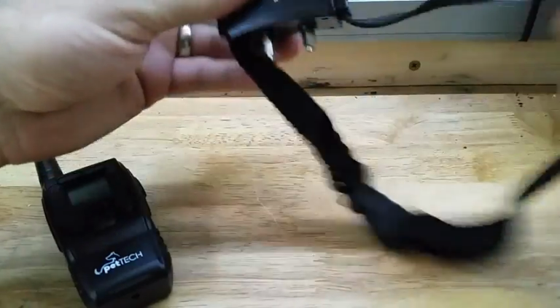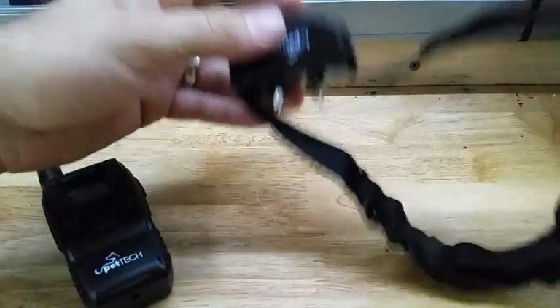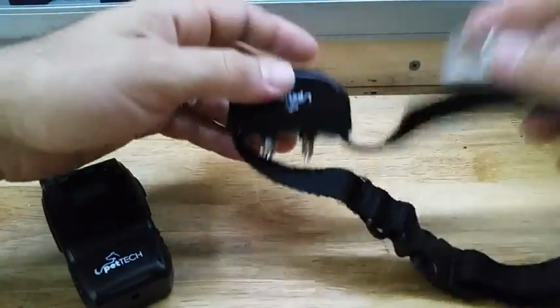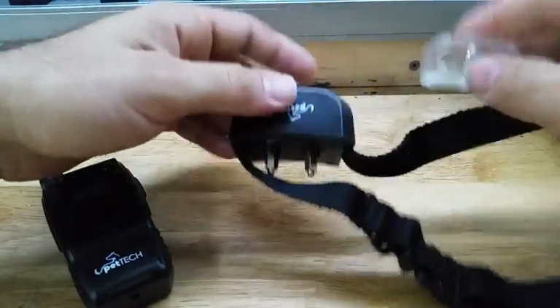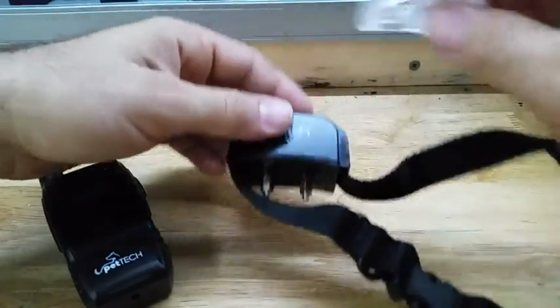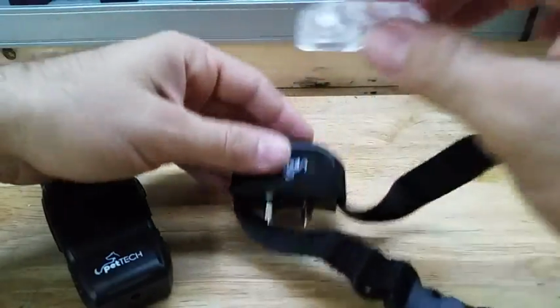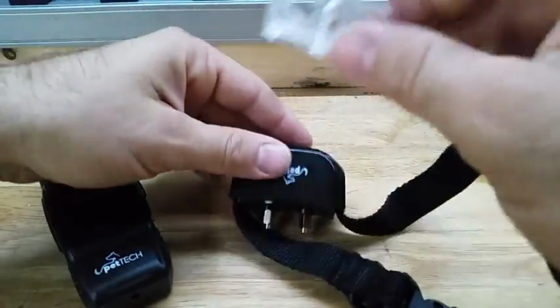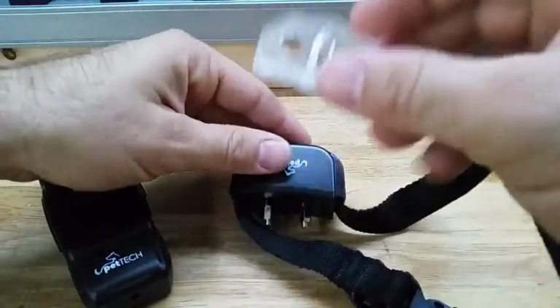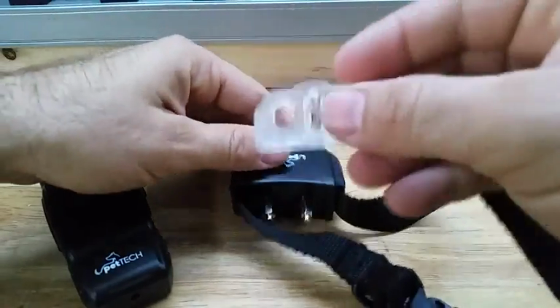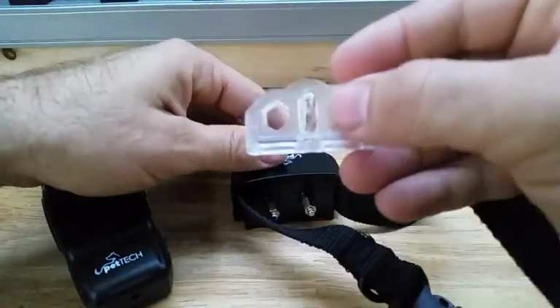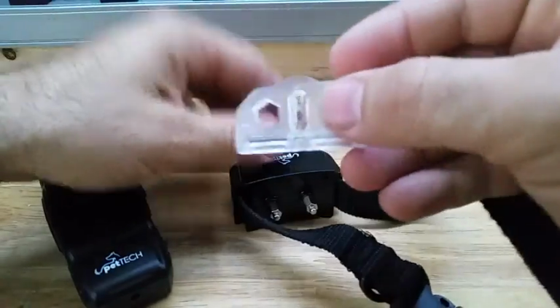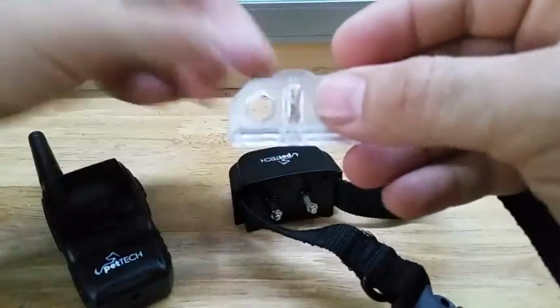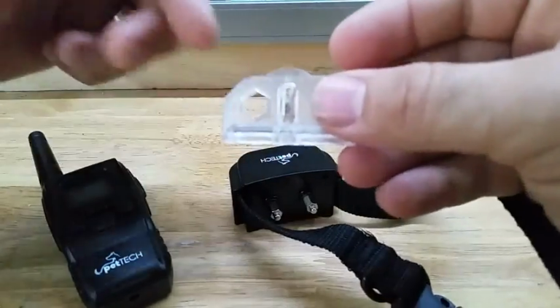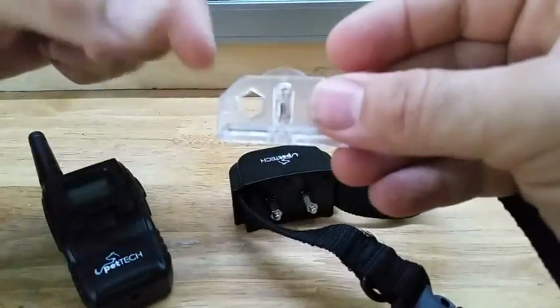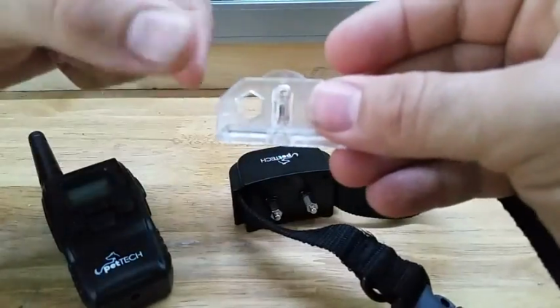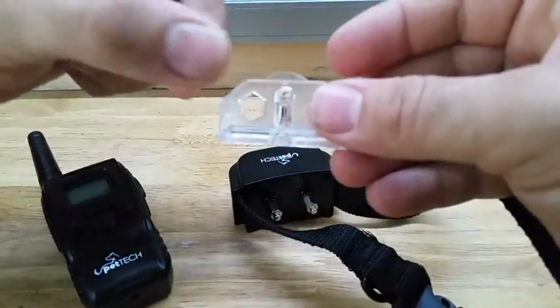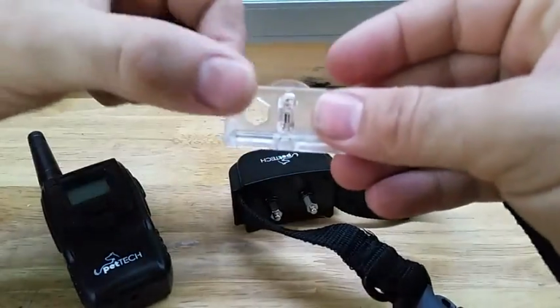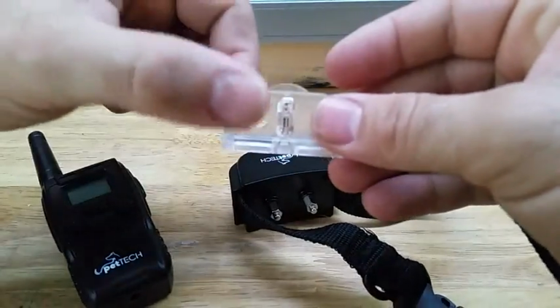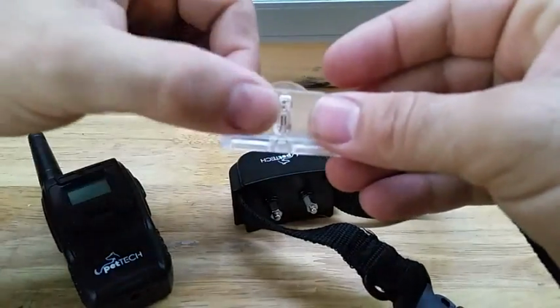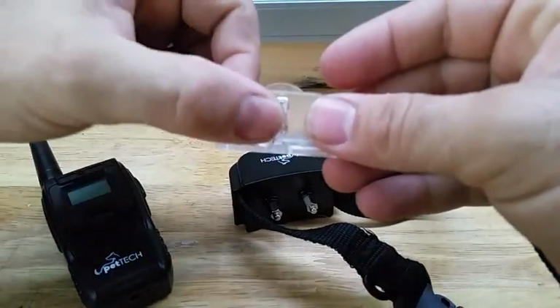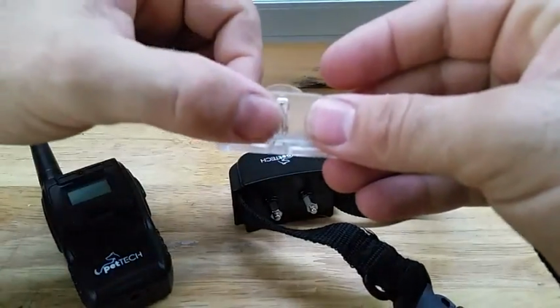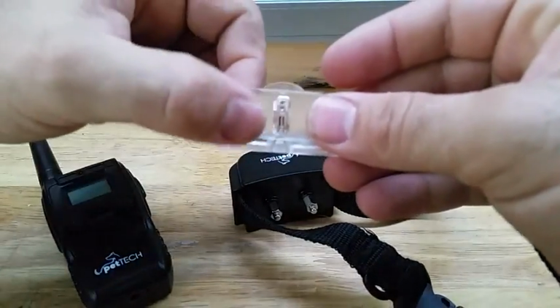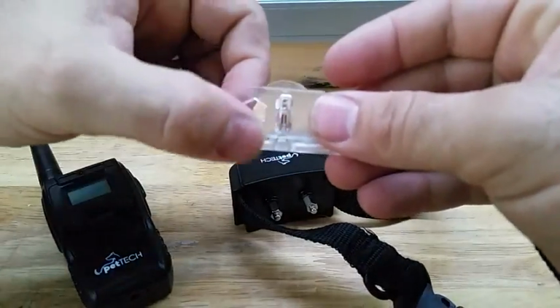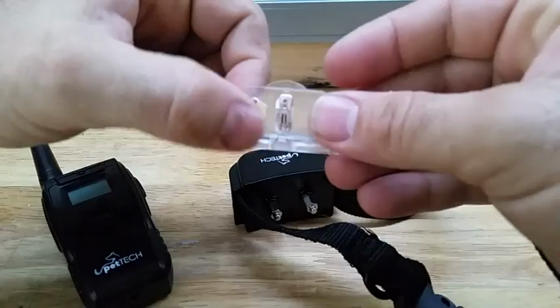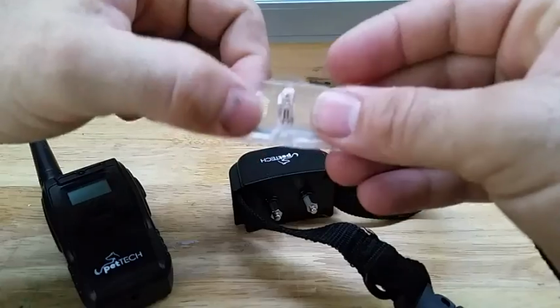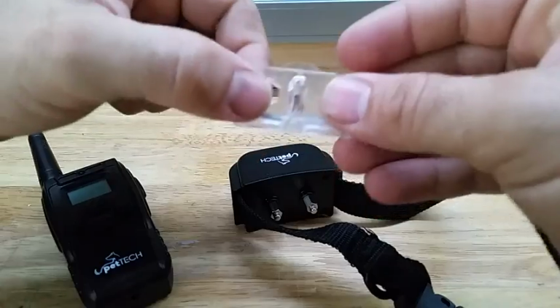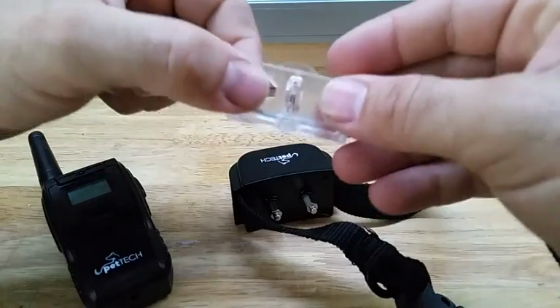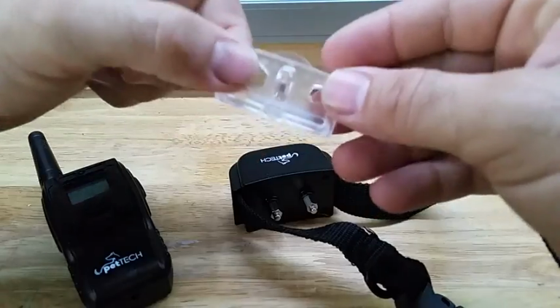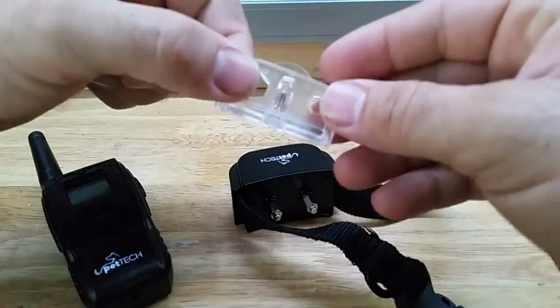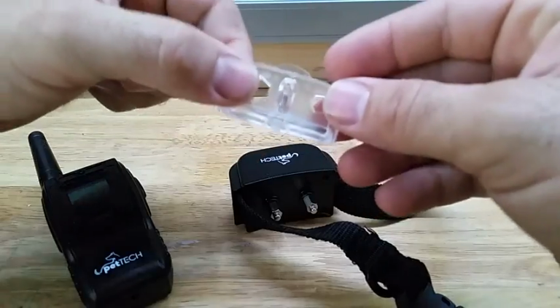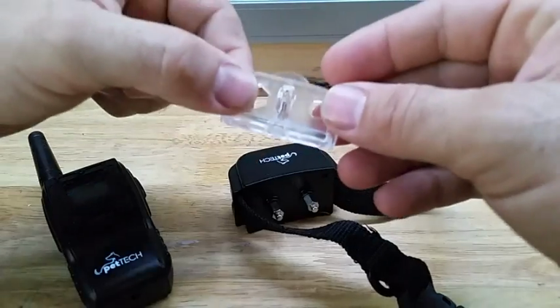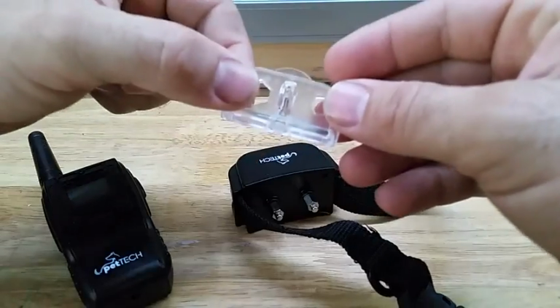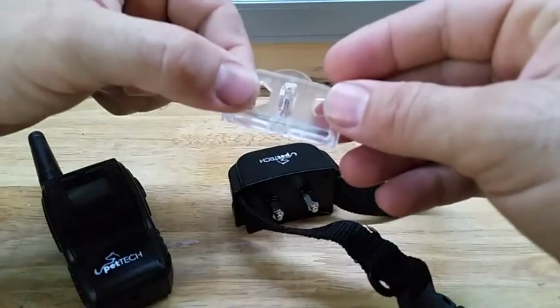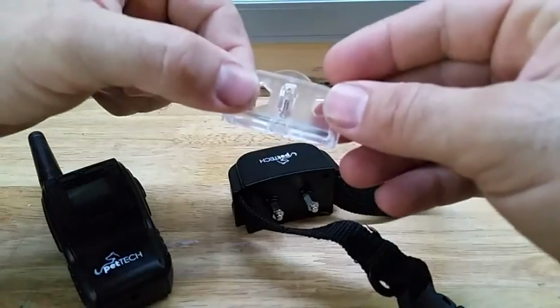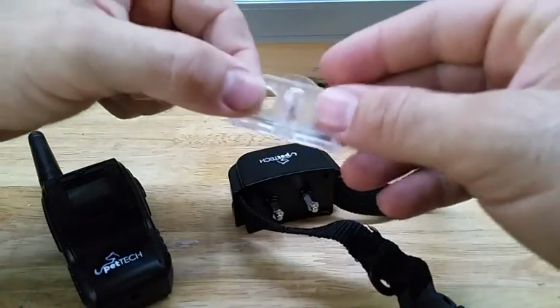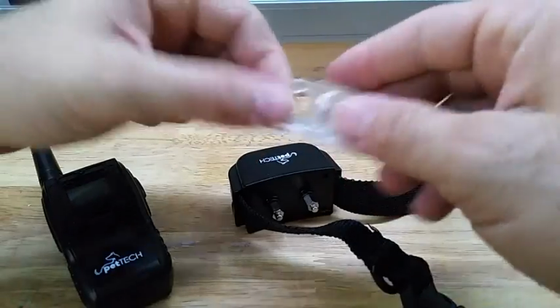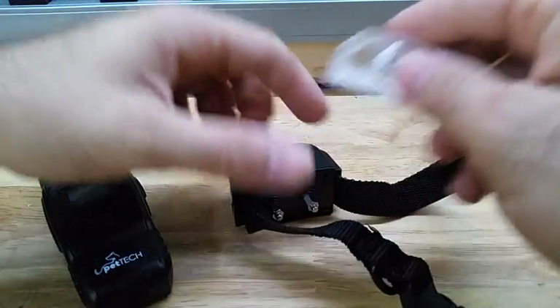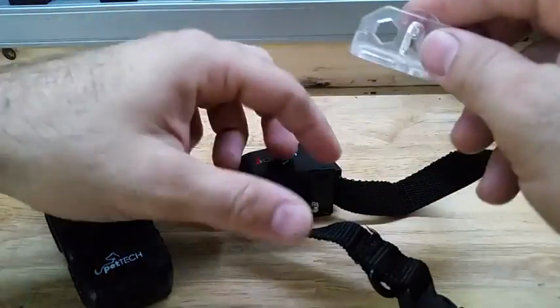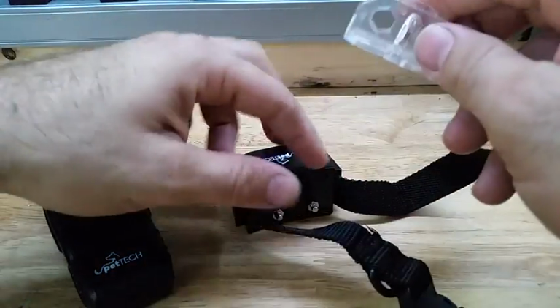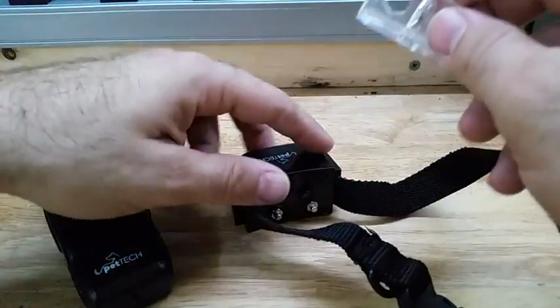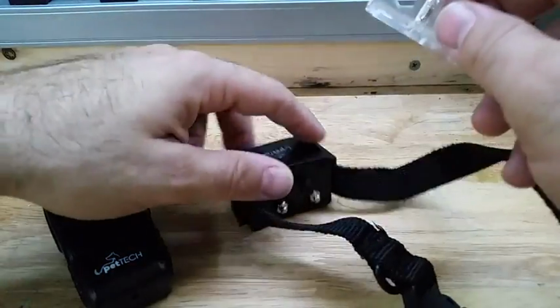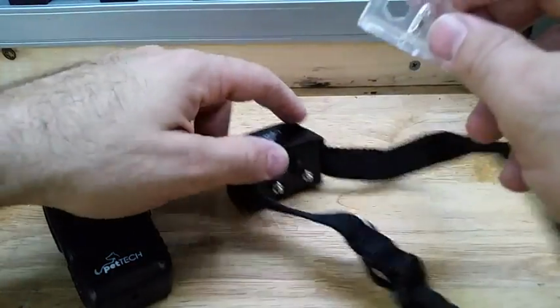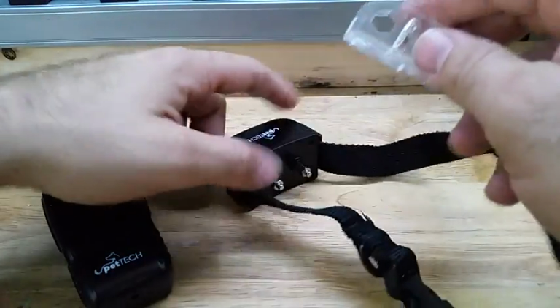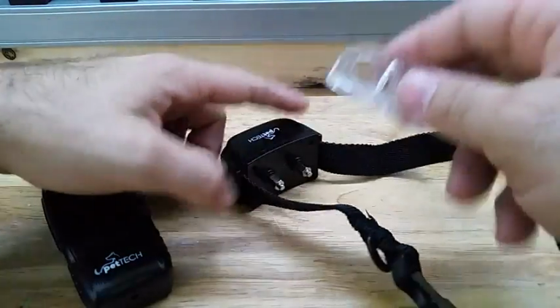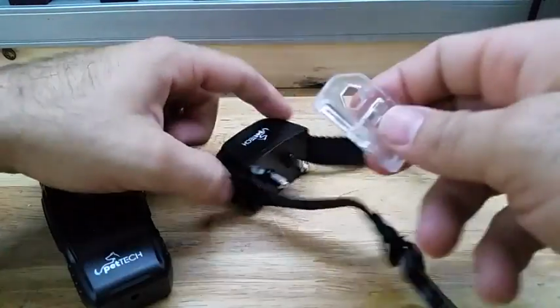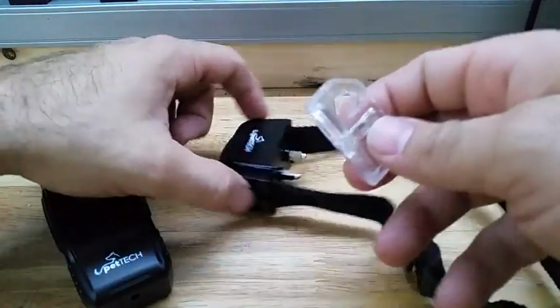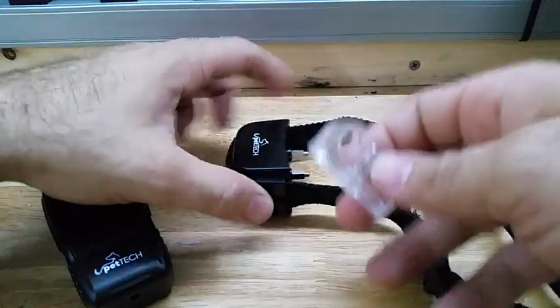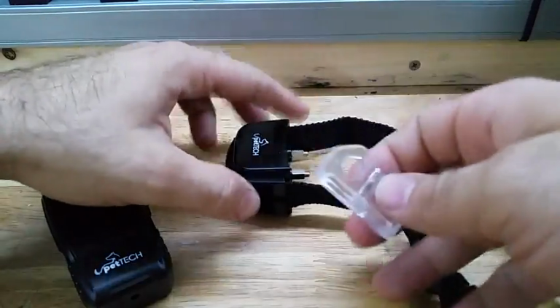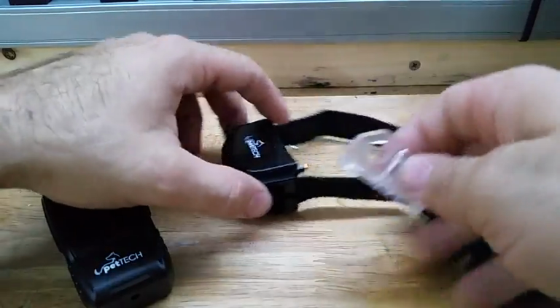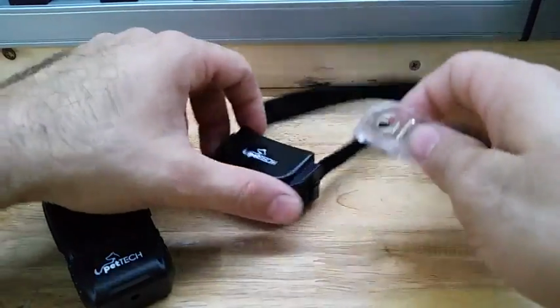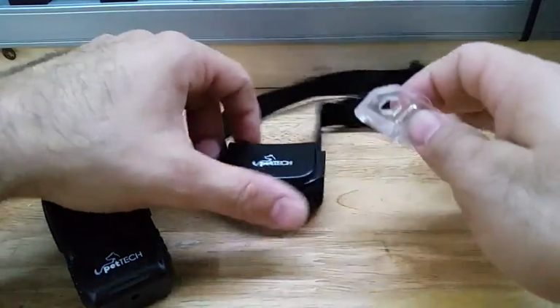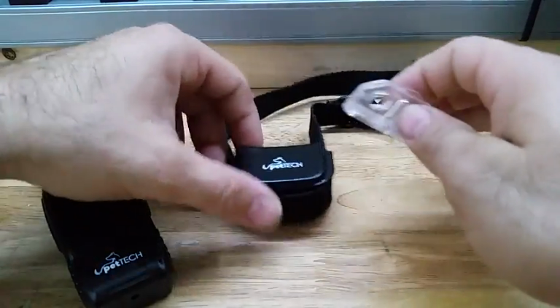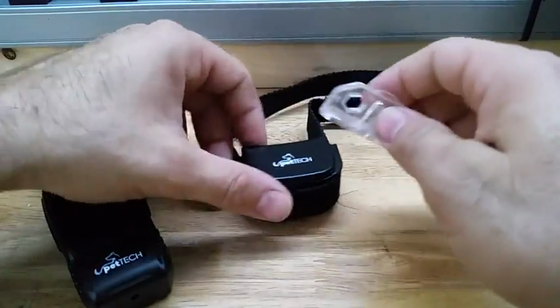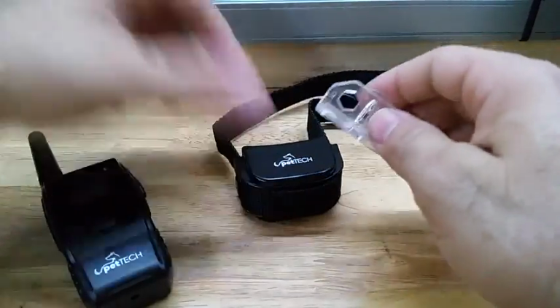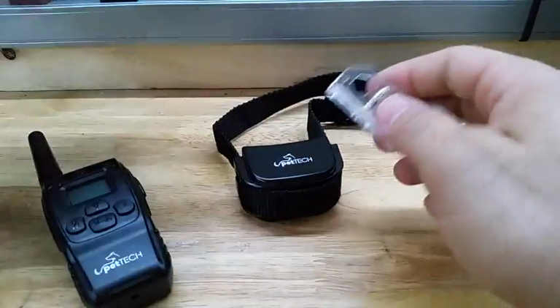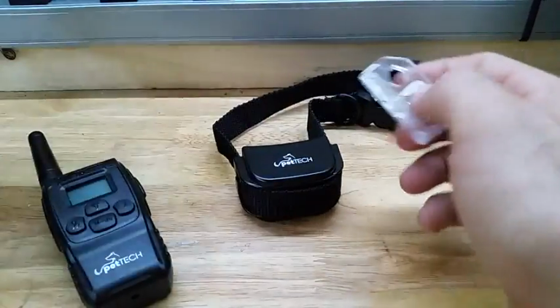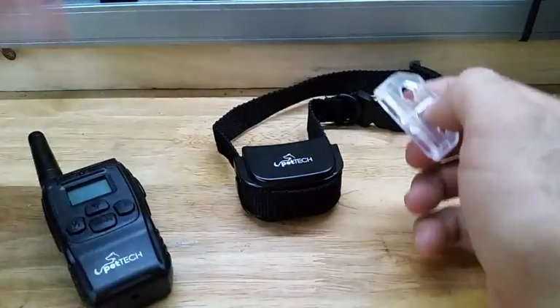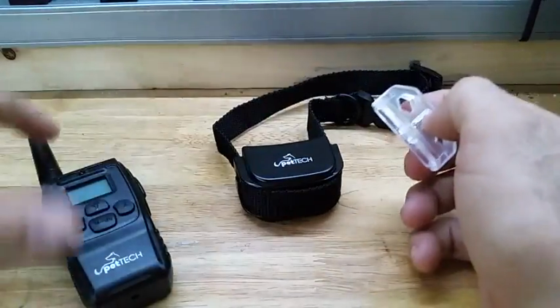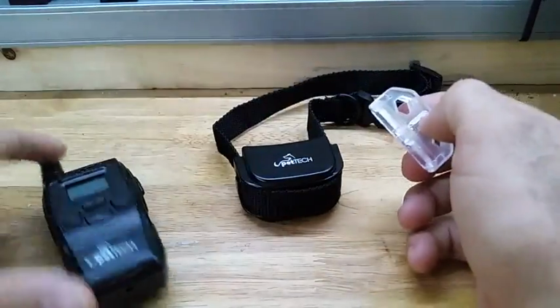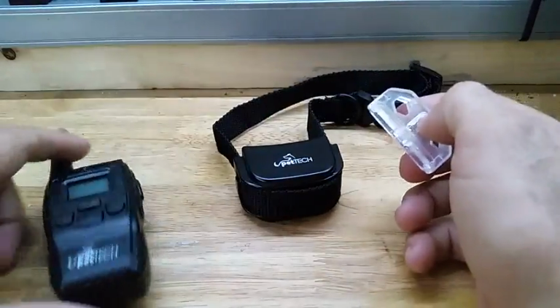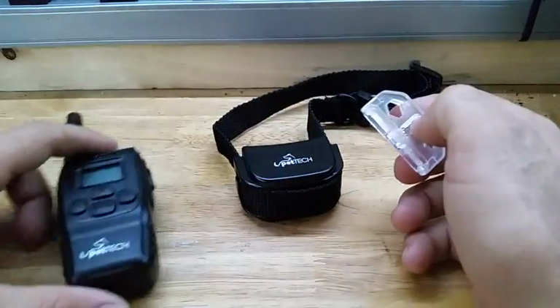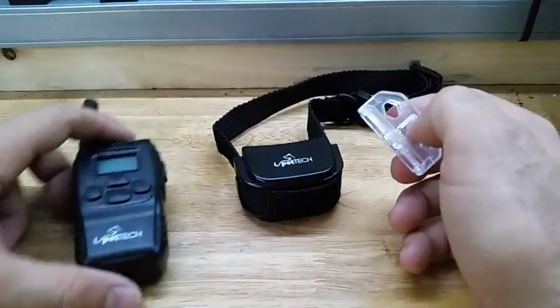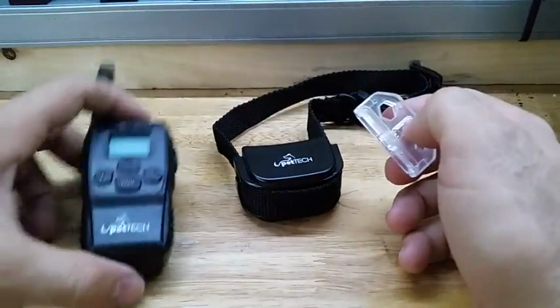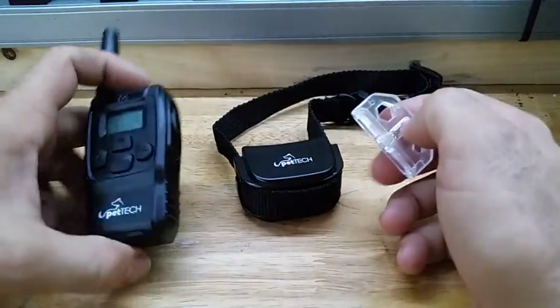There's also a tester — it's like a light bulb — so you can see if the shock function is working or not.